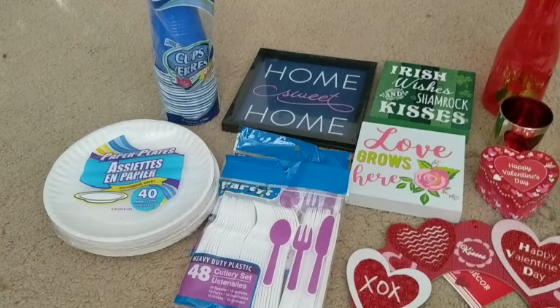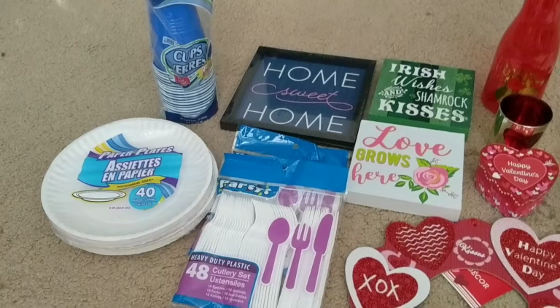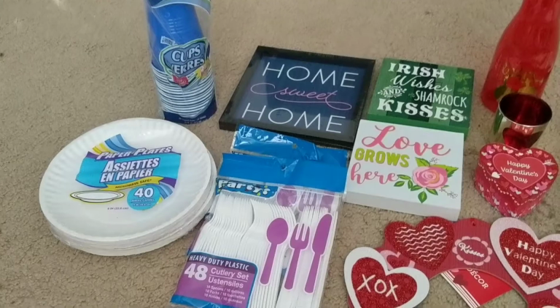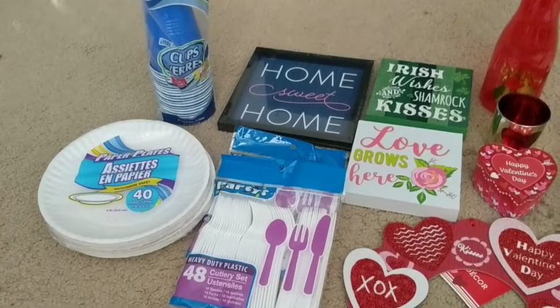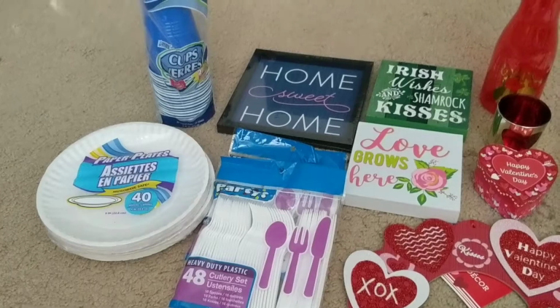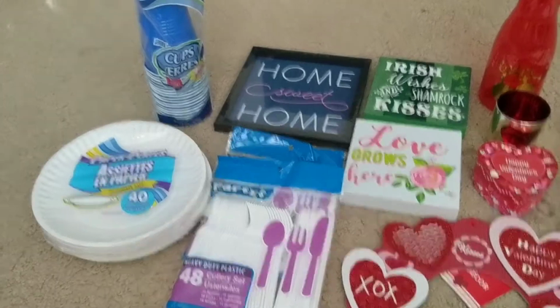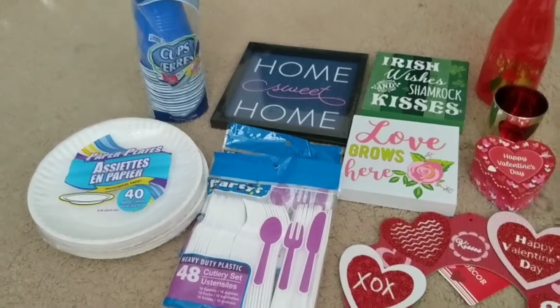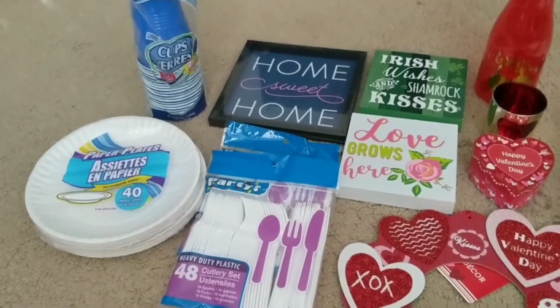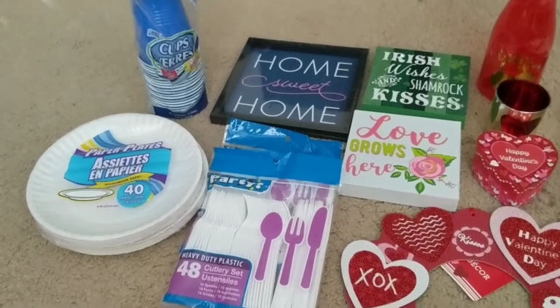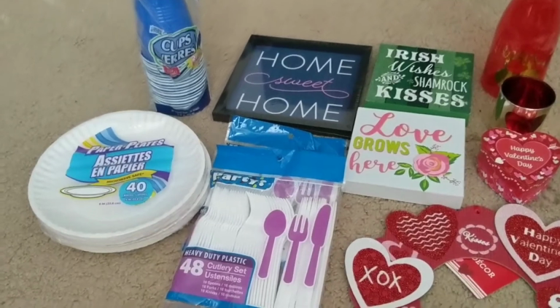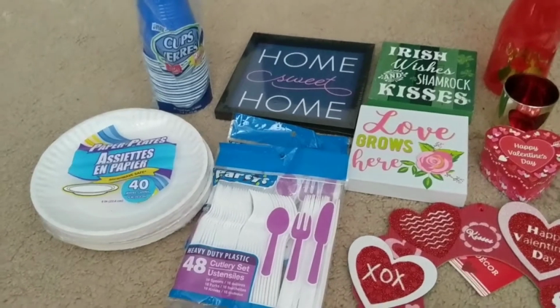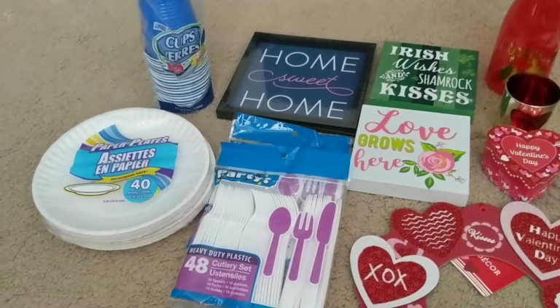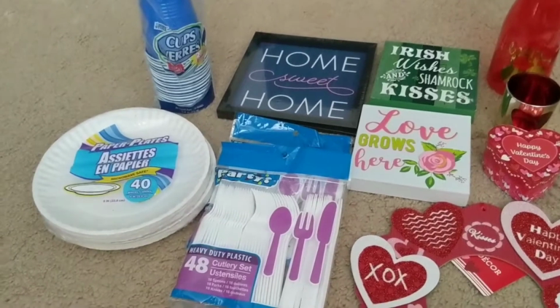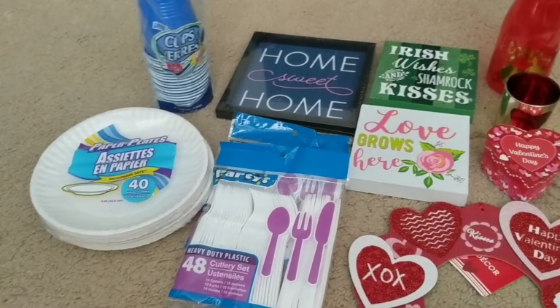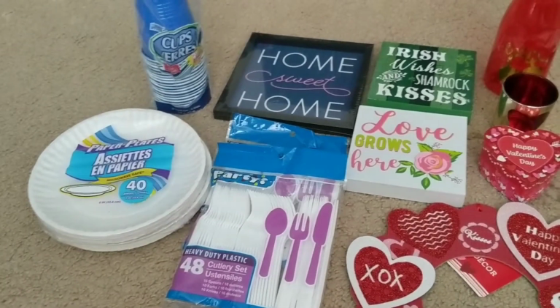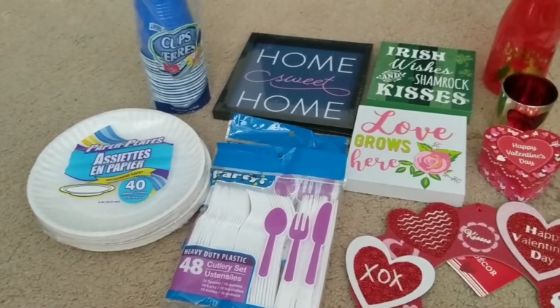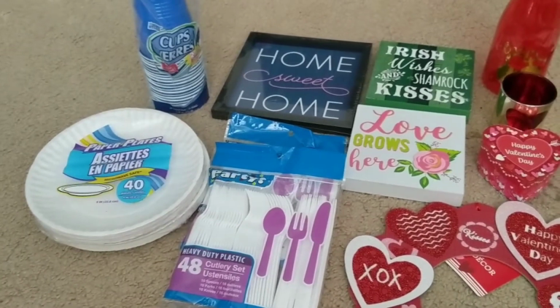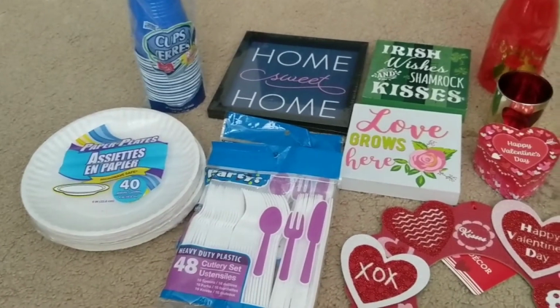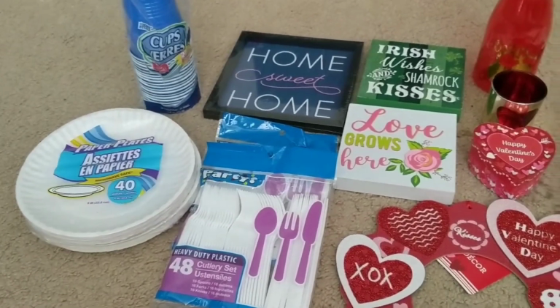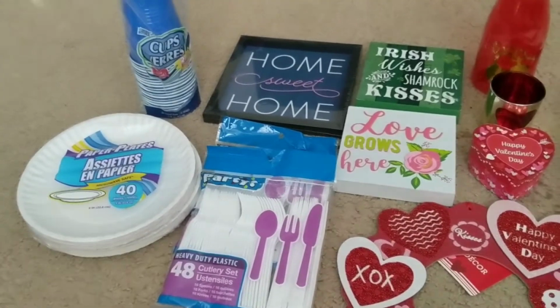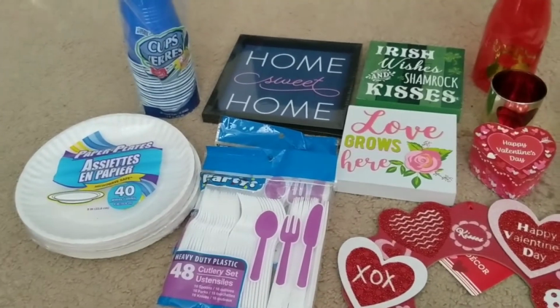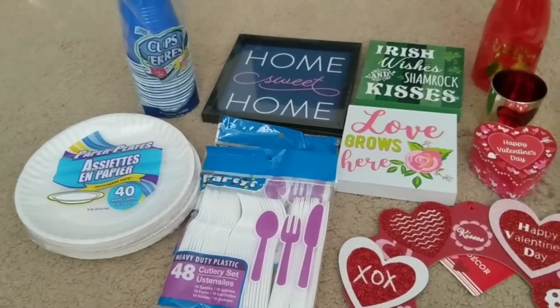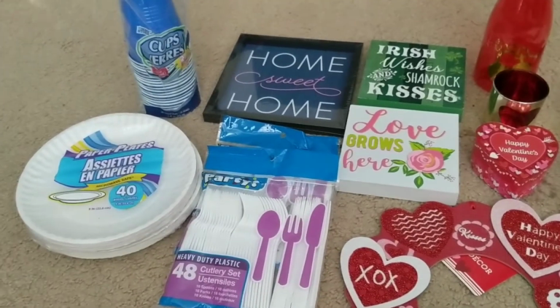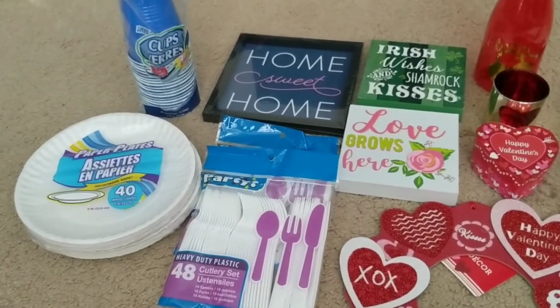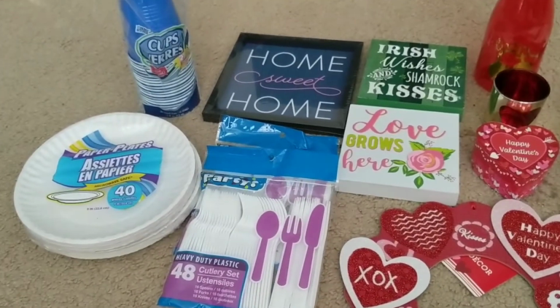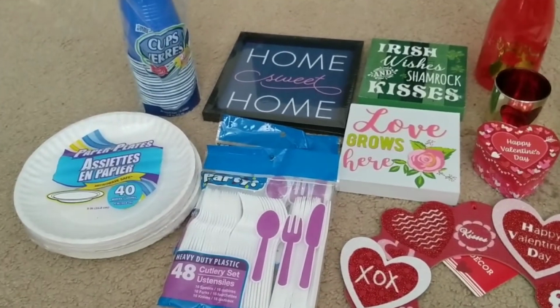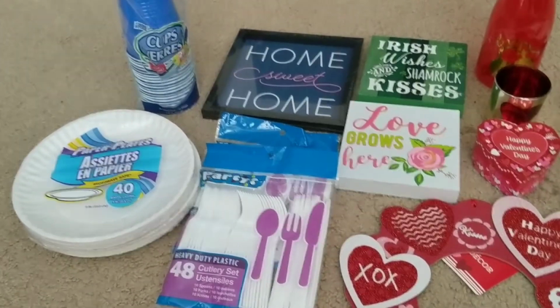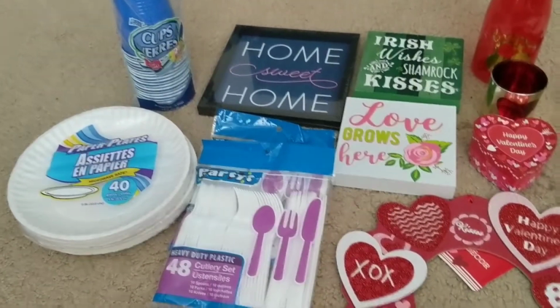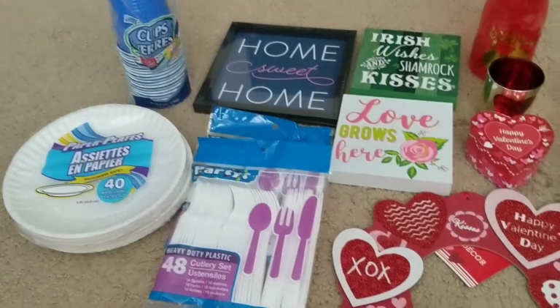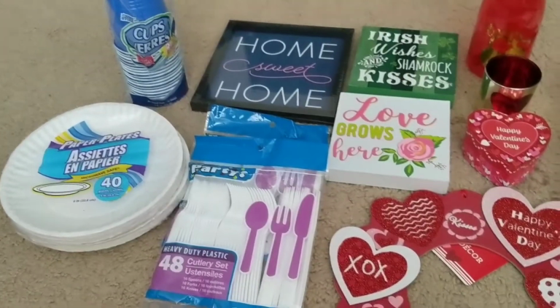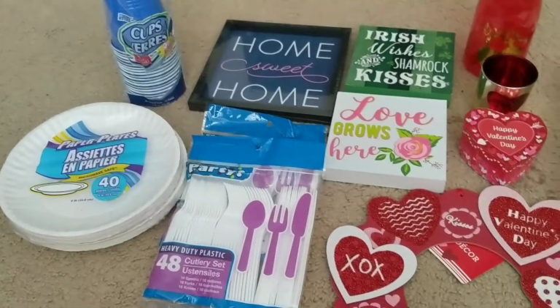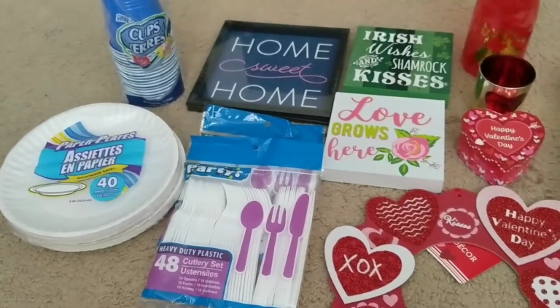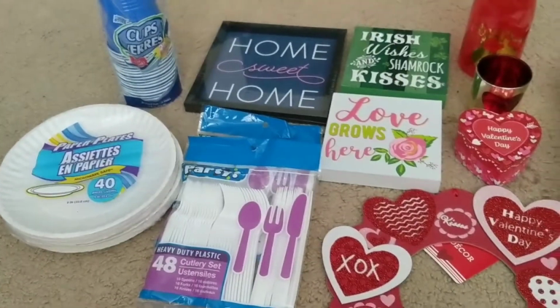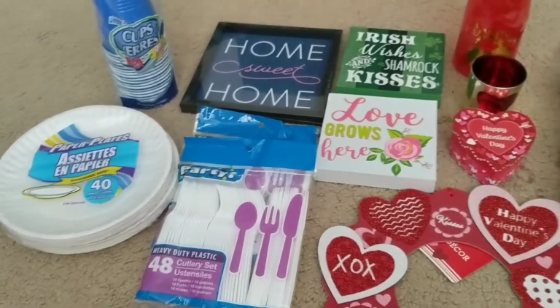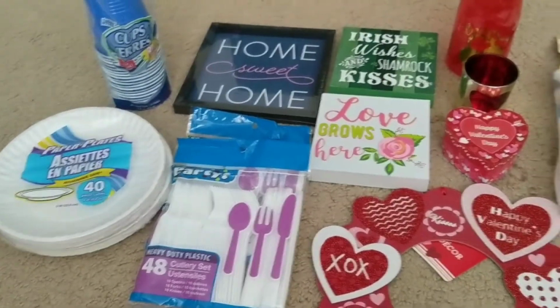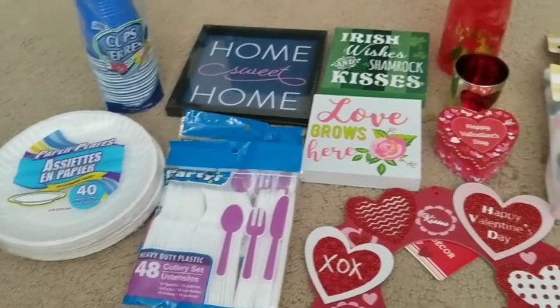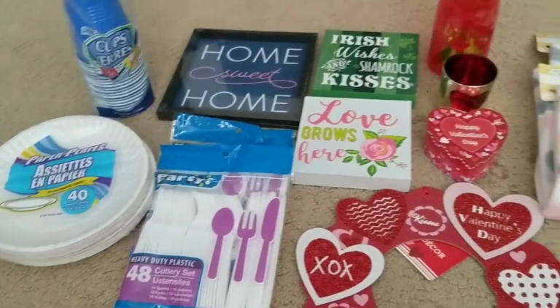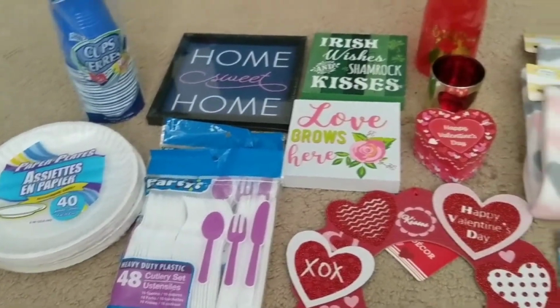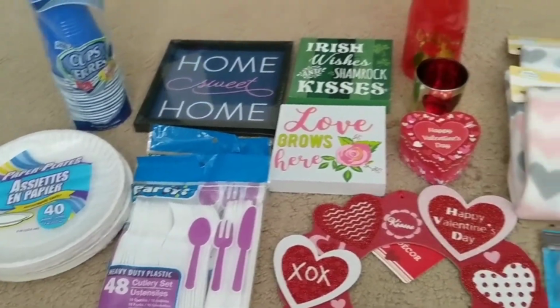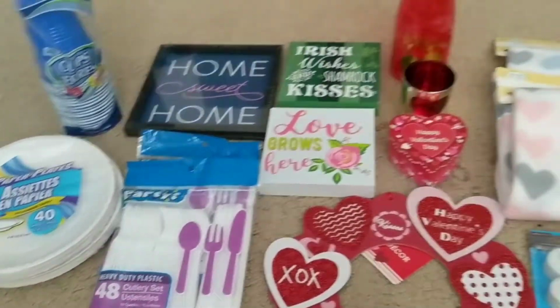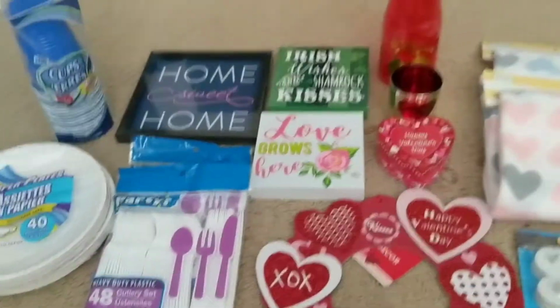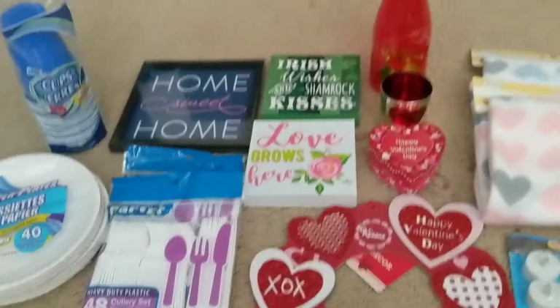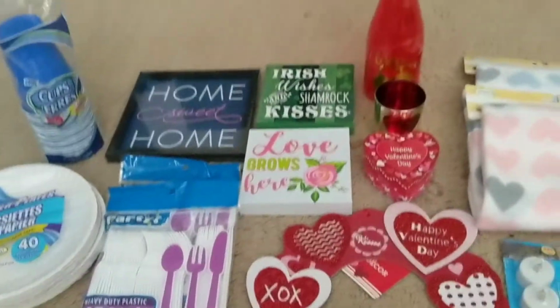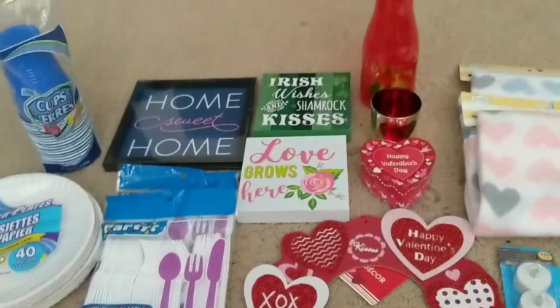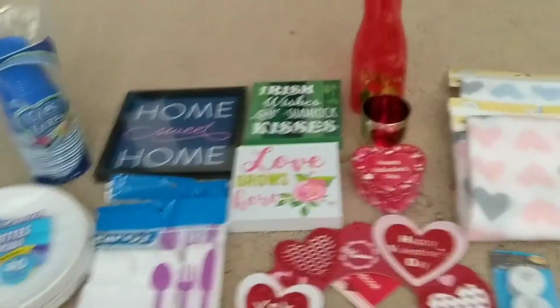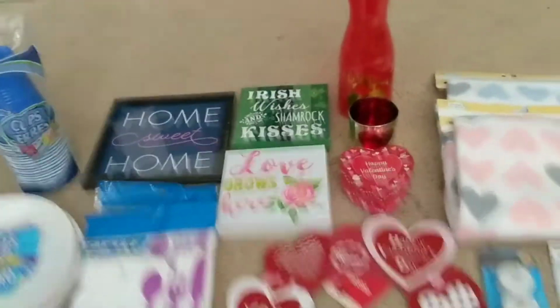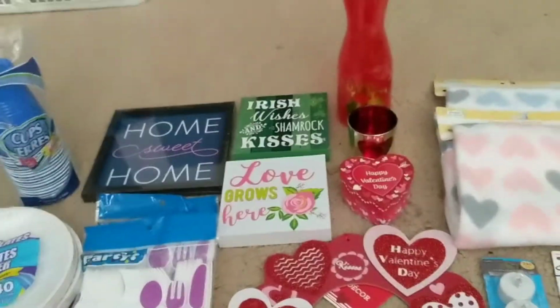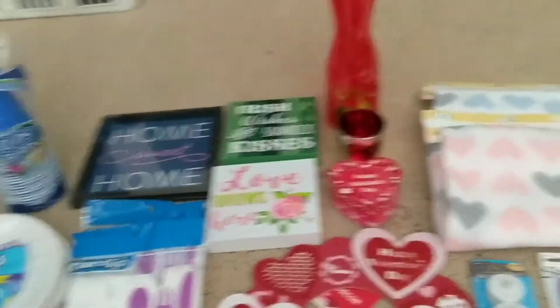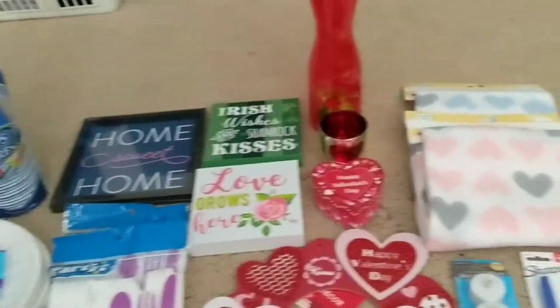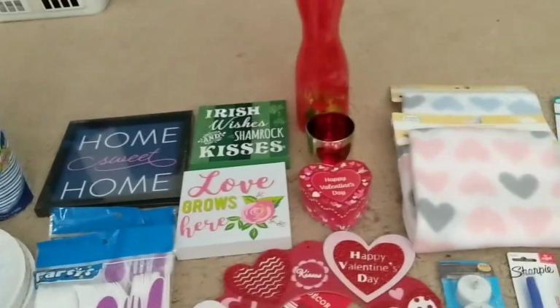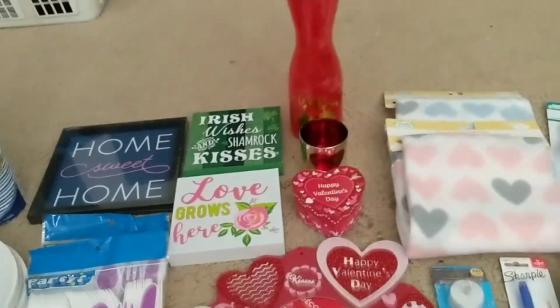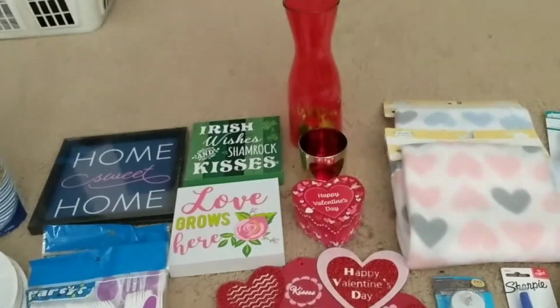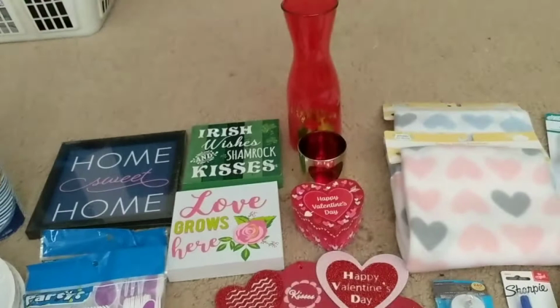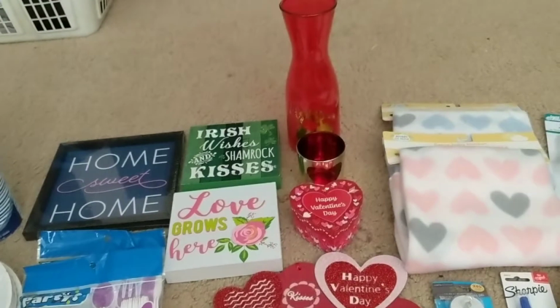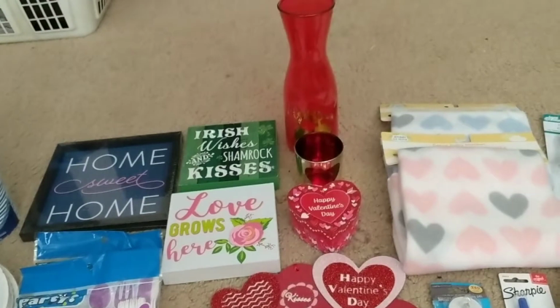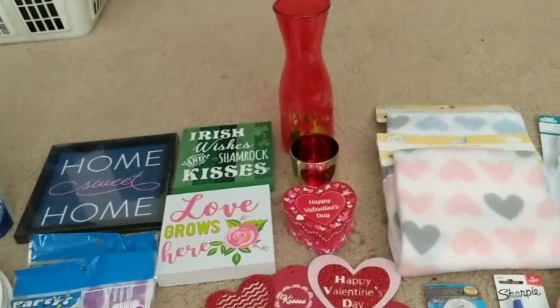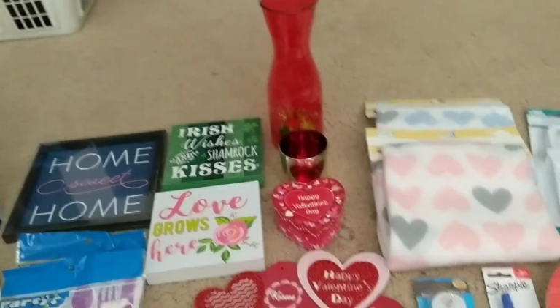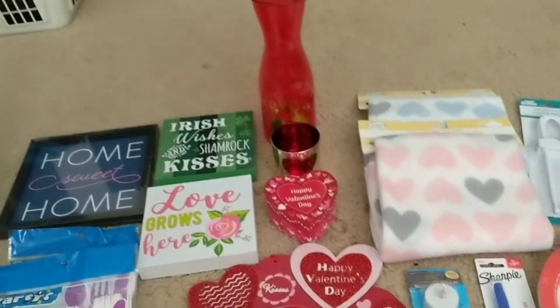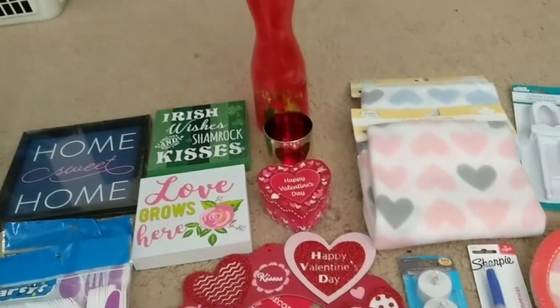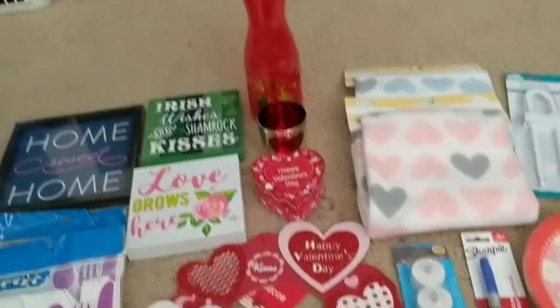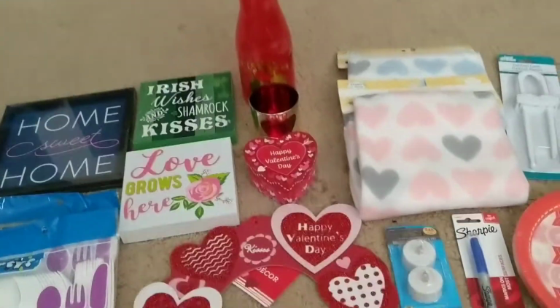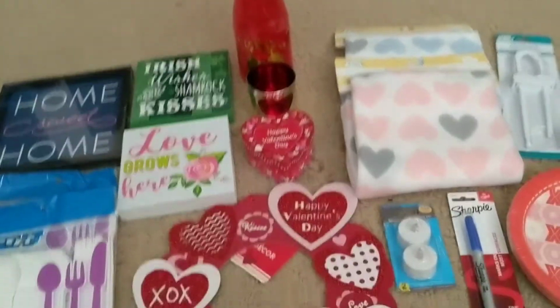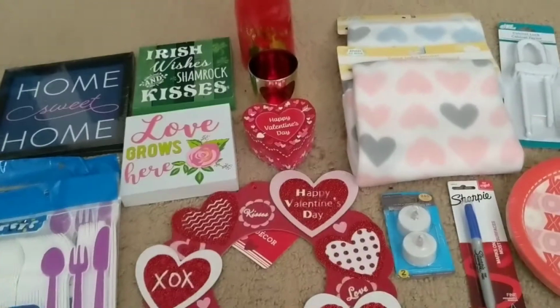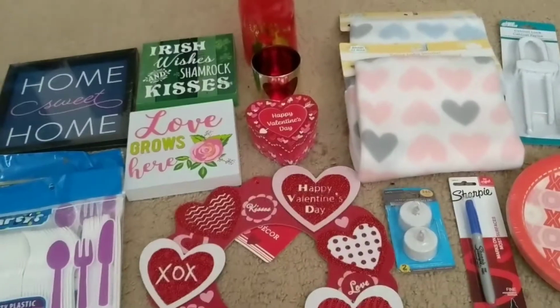Hey everyone, welcome back to my channel. So today, as you can see from the title of the video, I went to Dollar Tree.